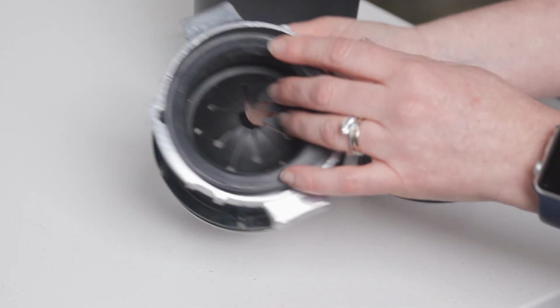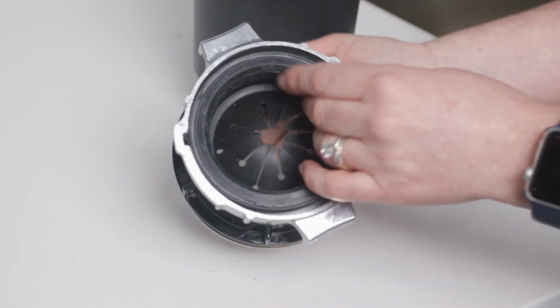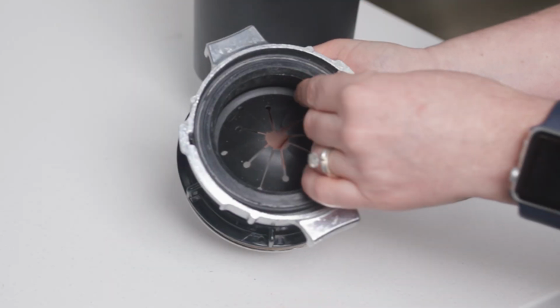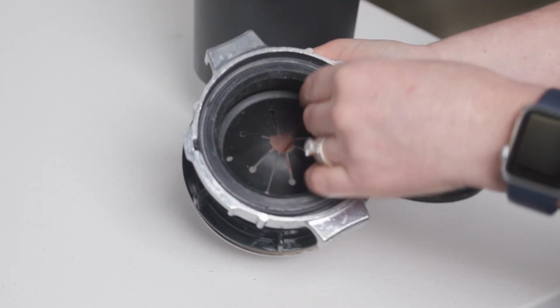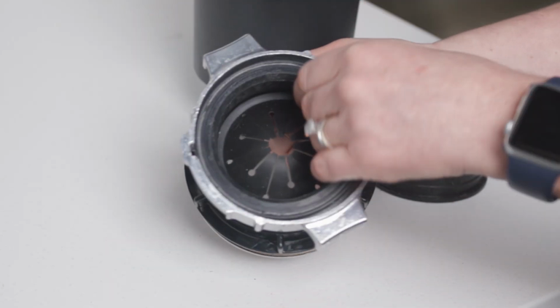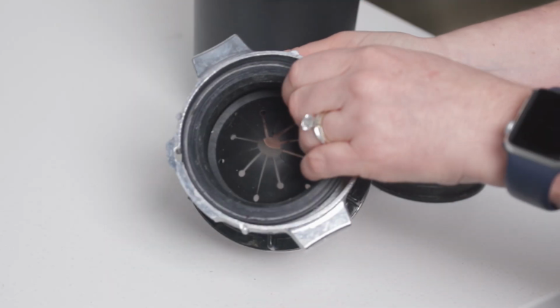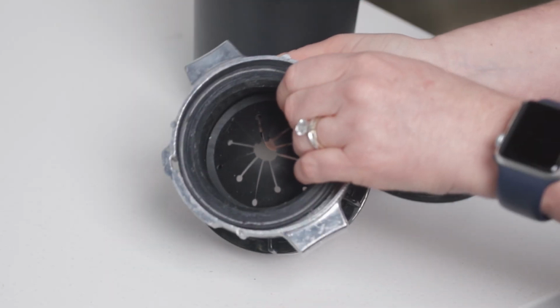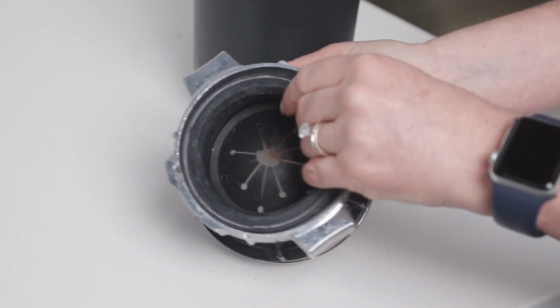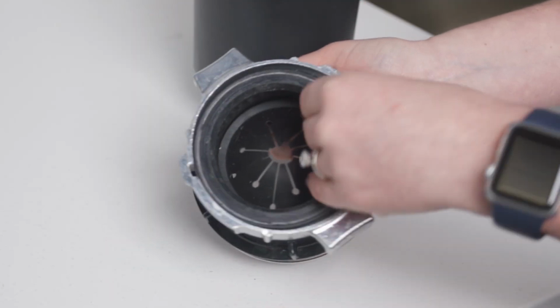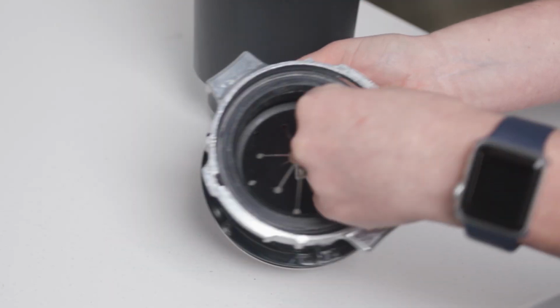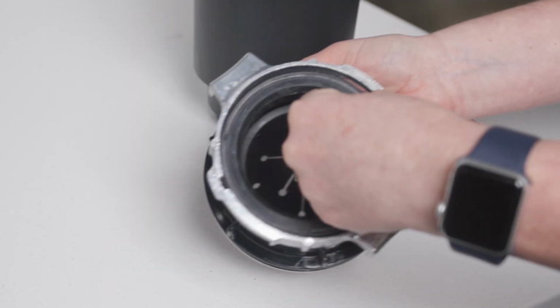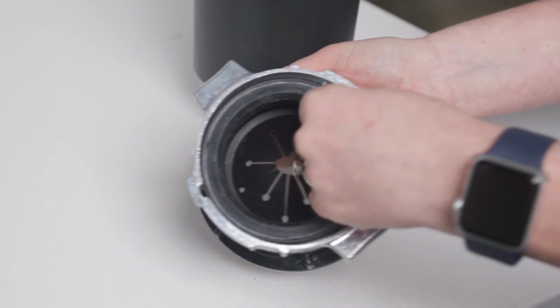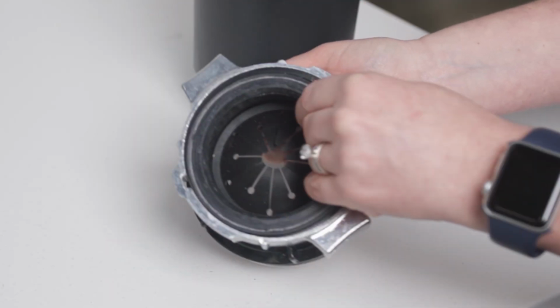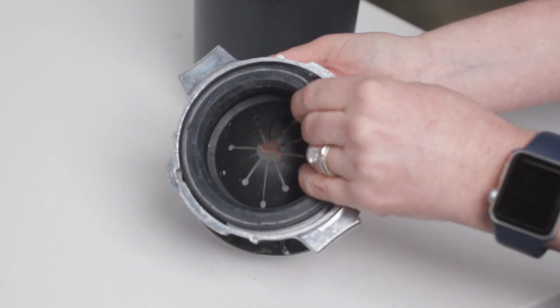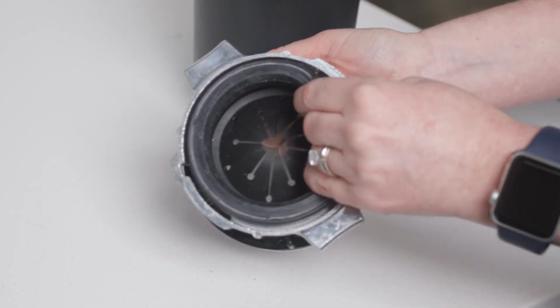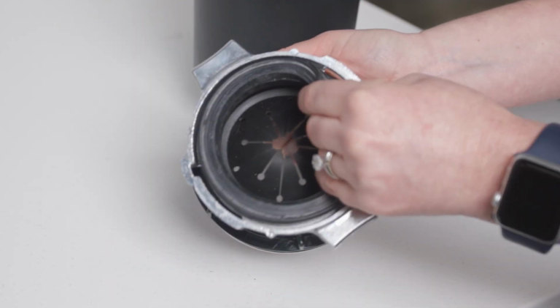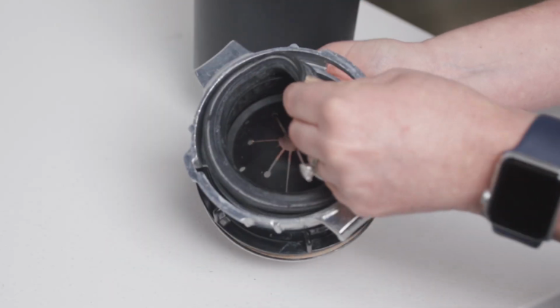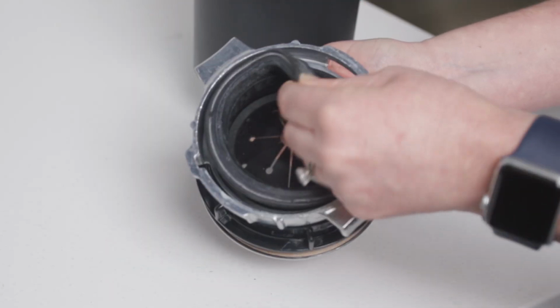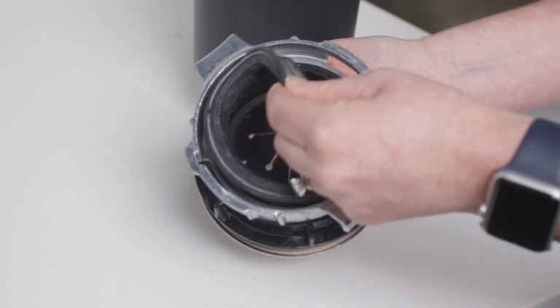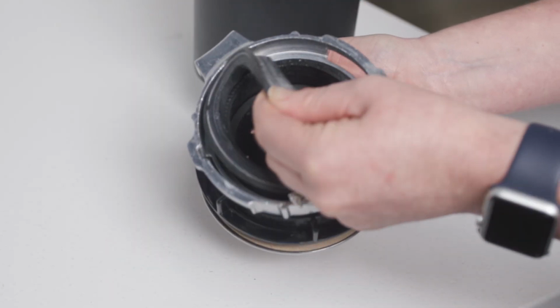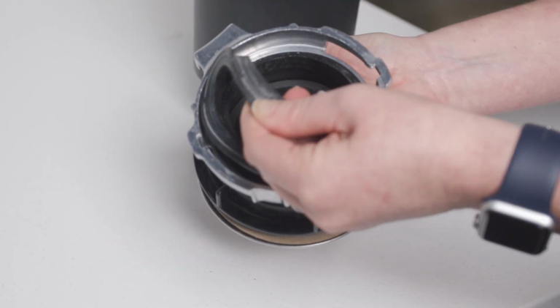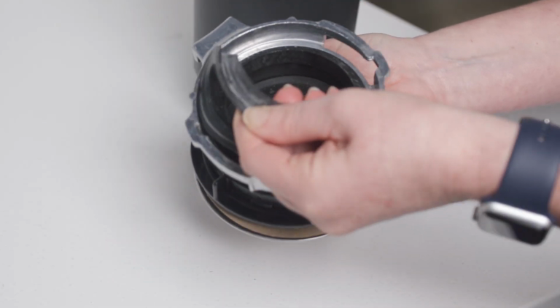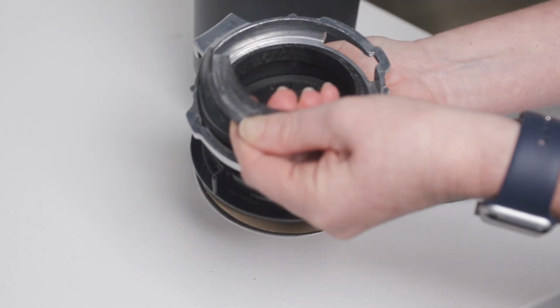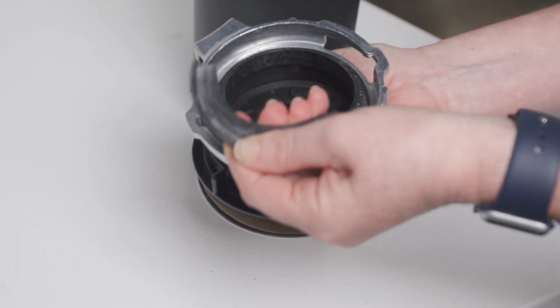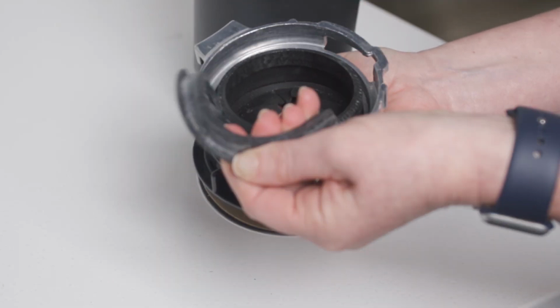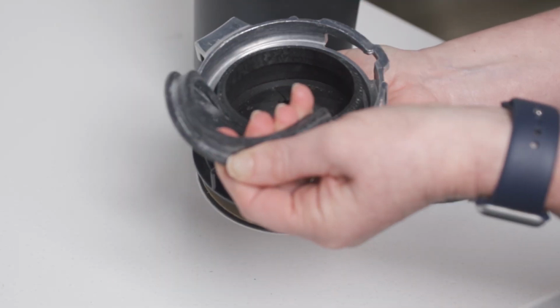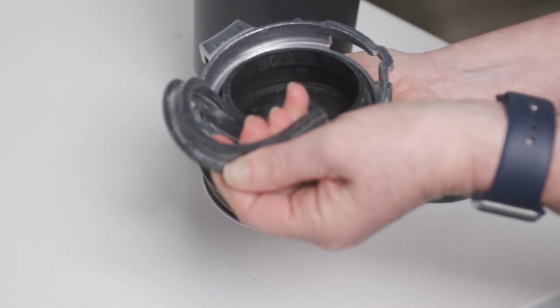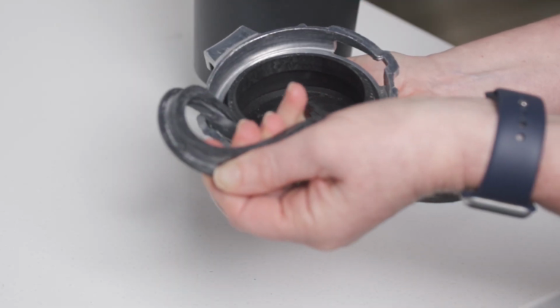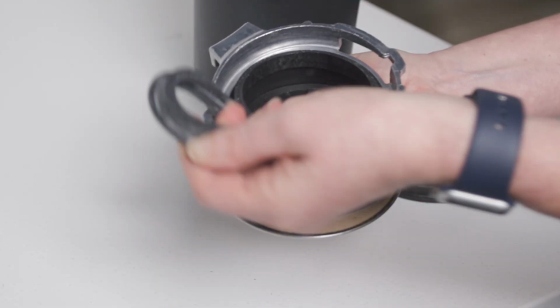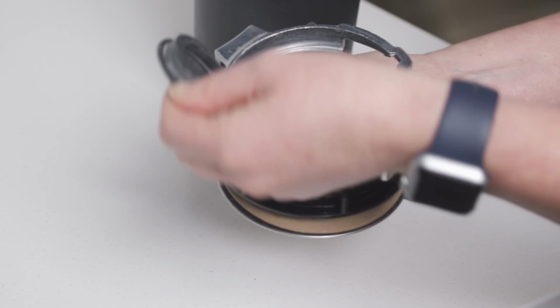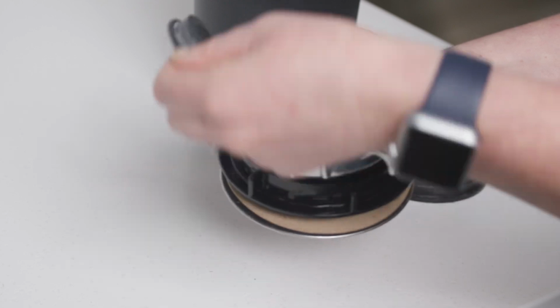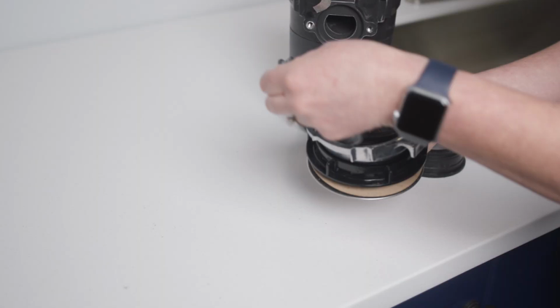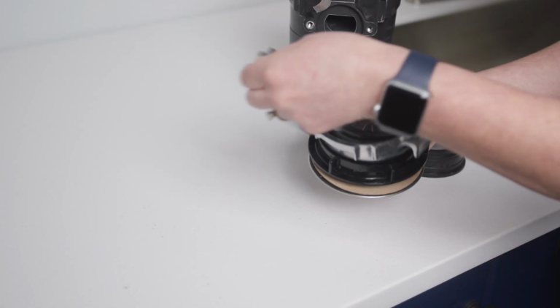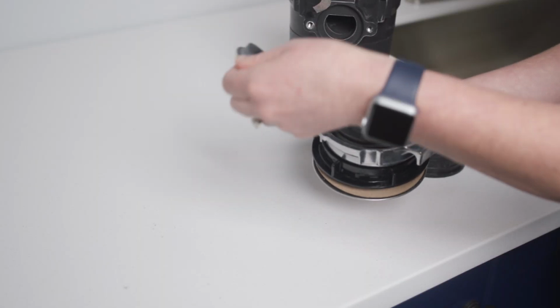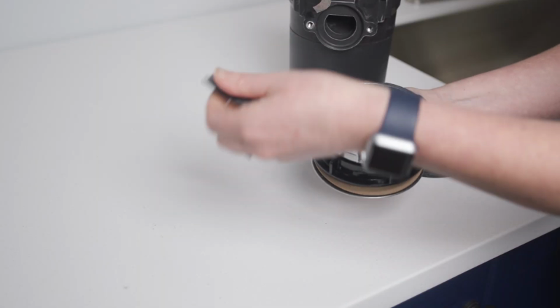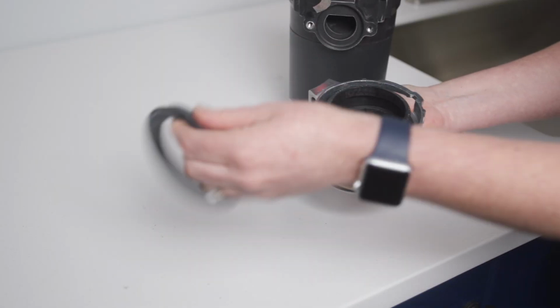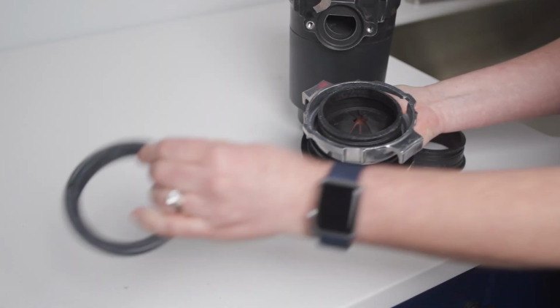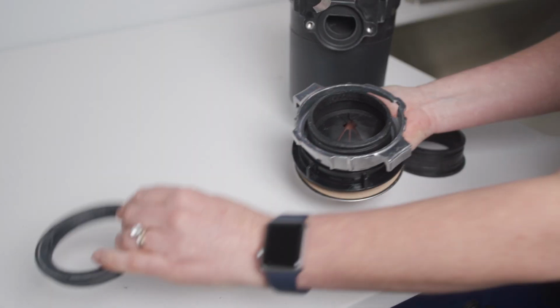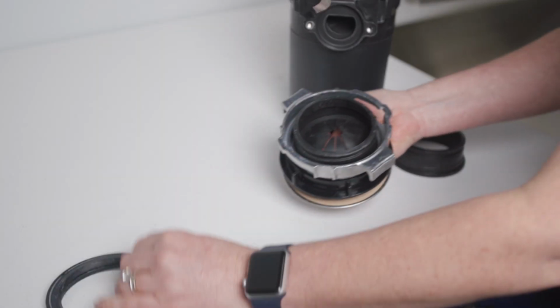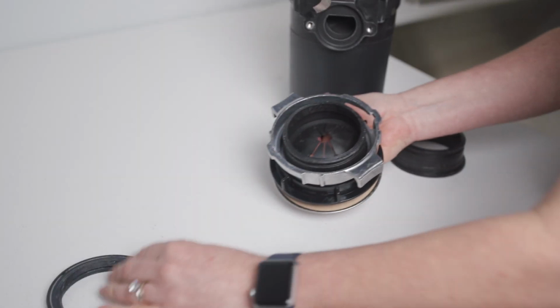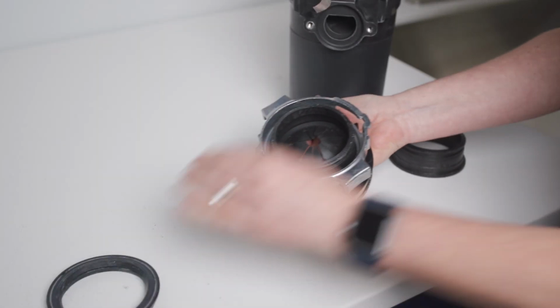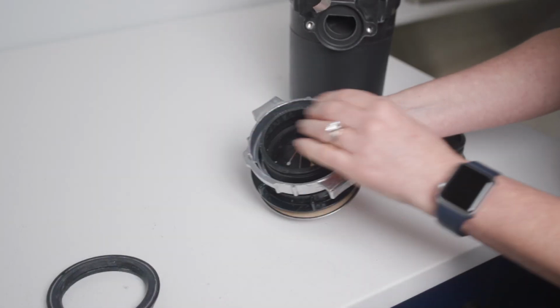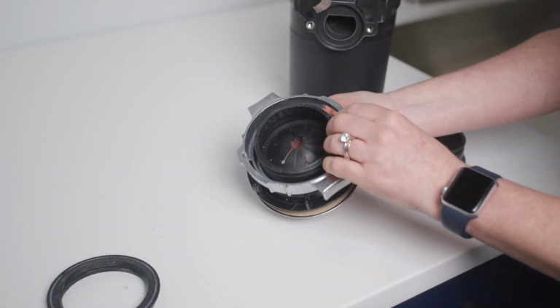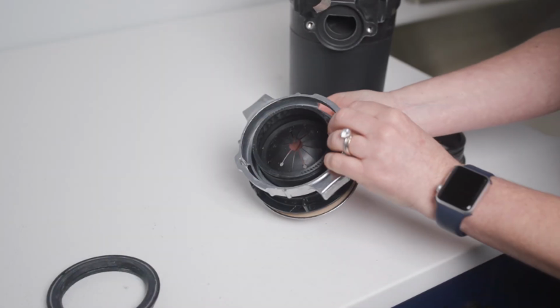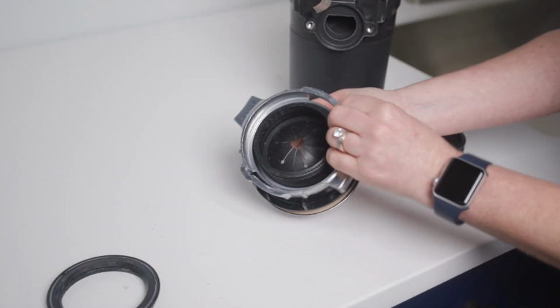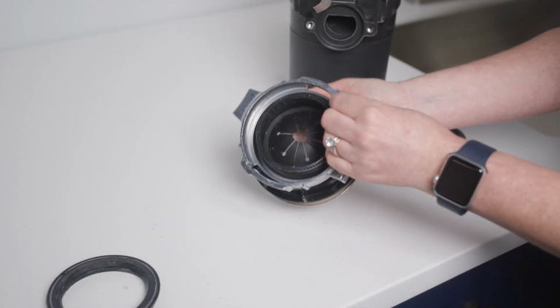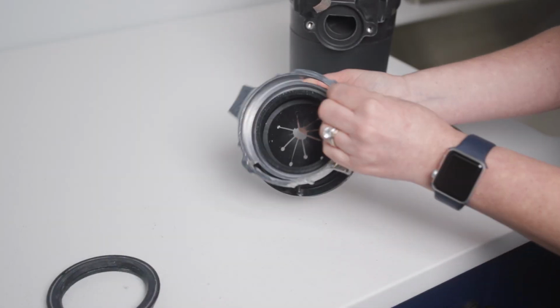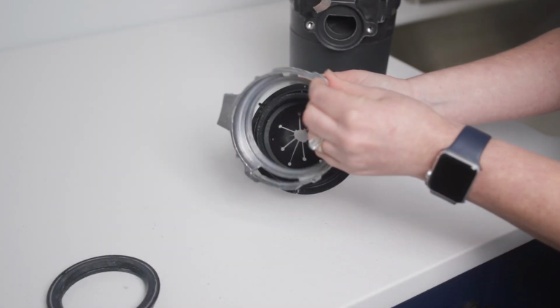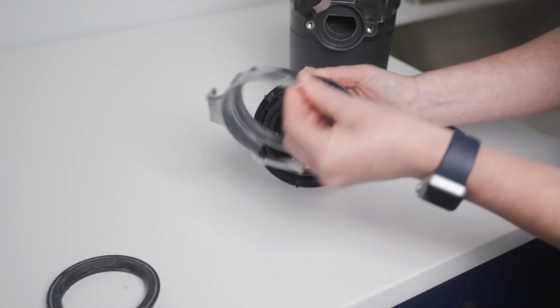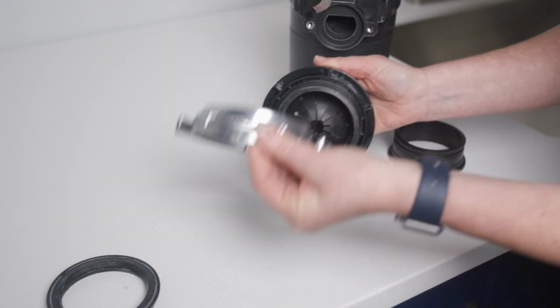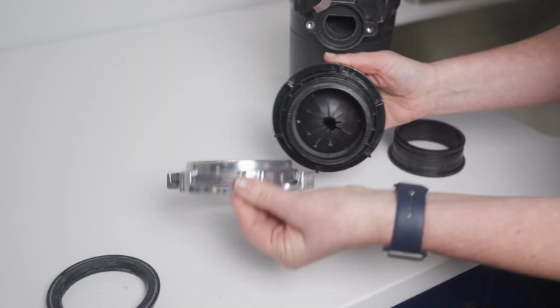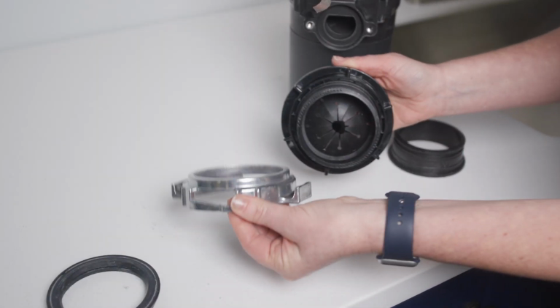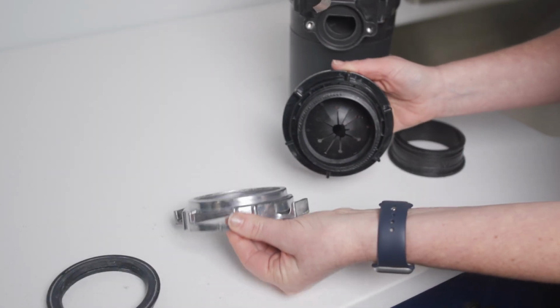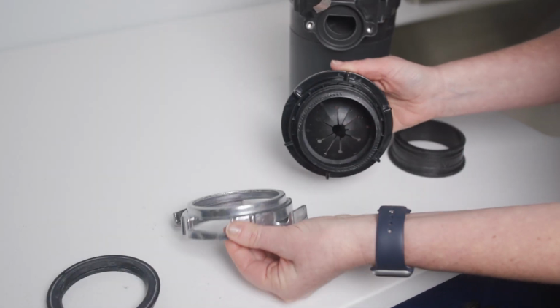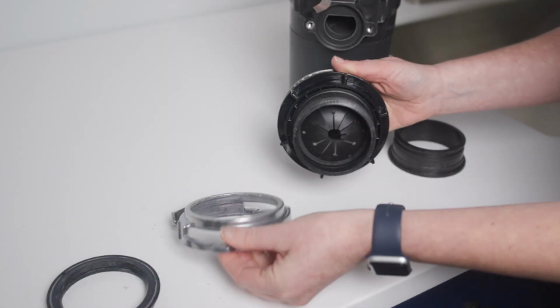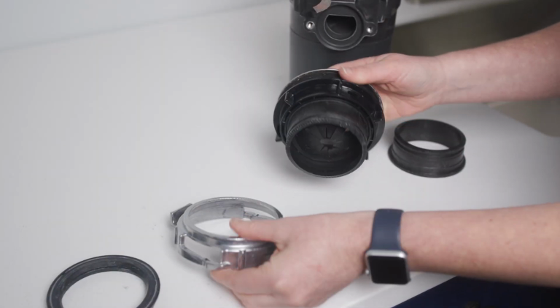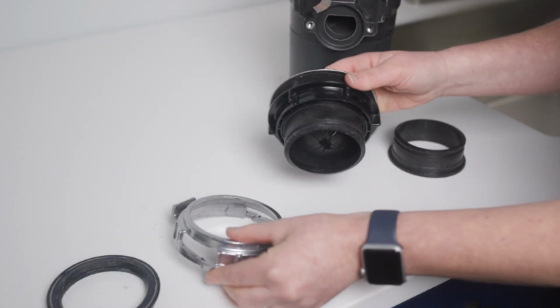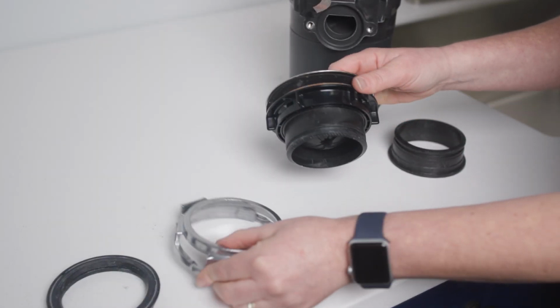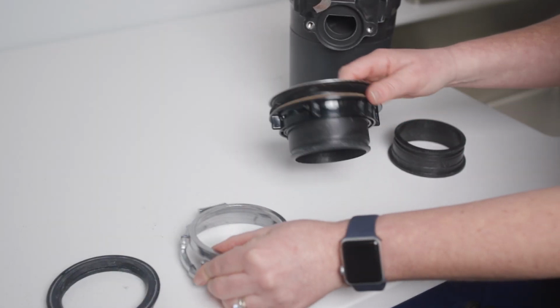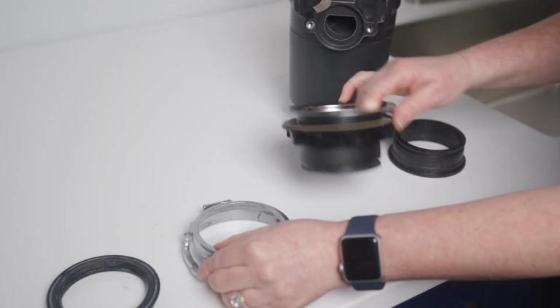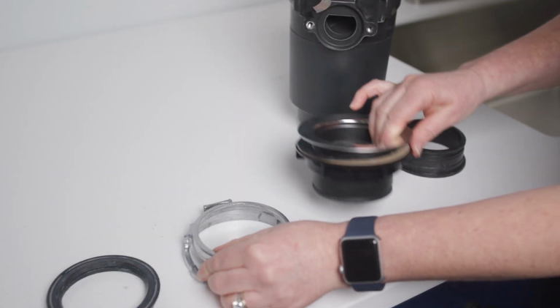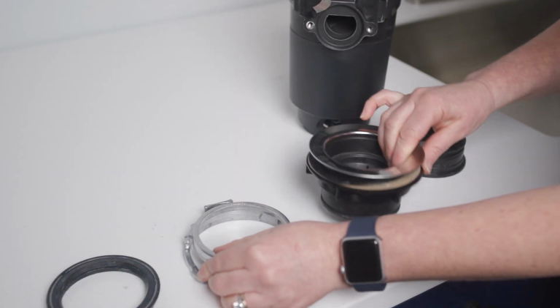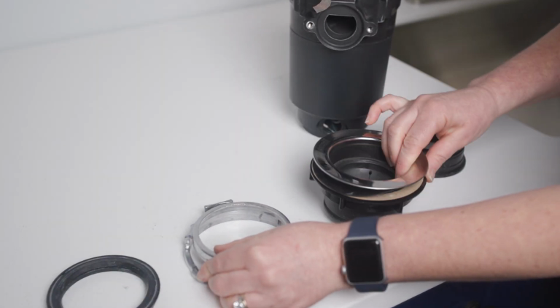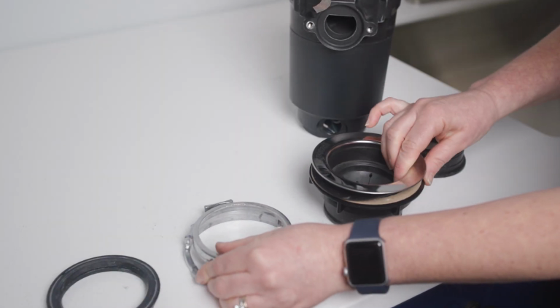Next, you'll remove the gasket and locking ring from the easy mount sink flange. These will be assembled to the new adapter.